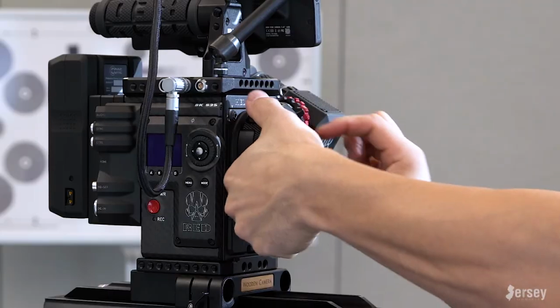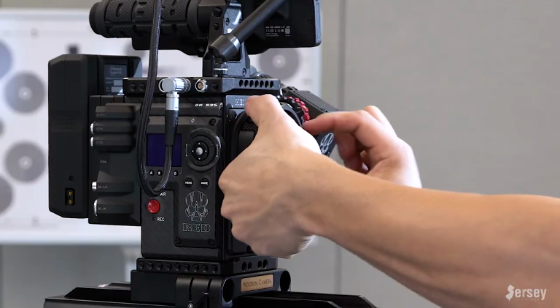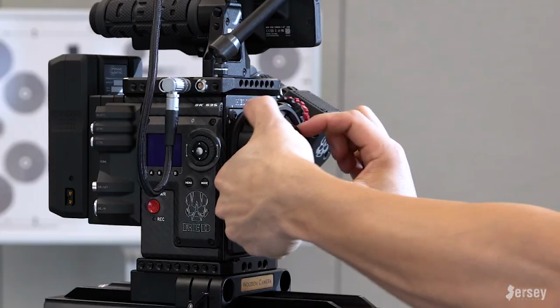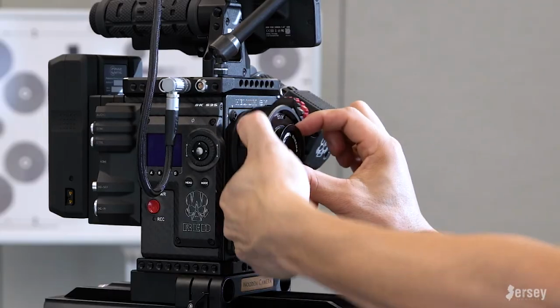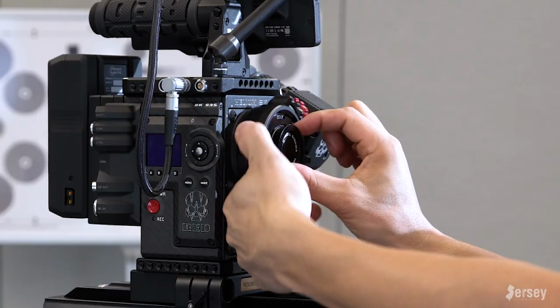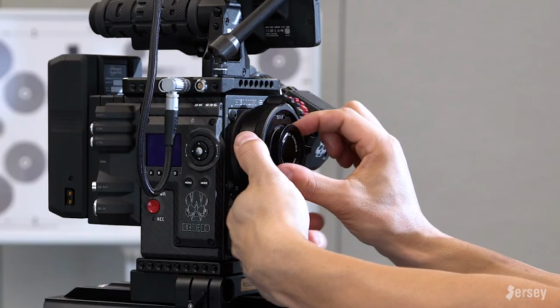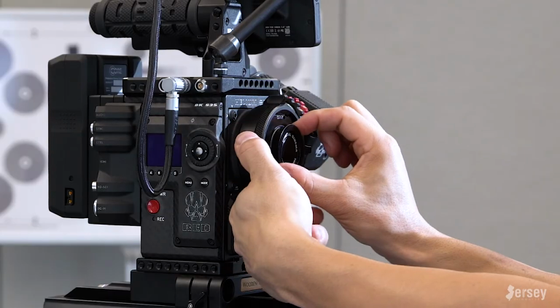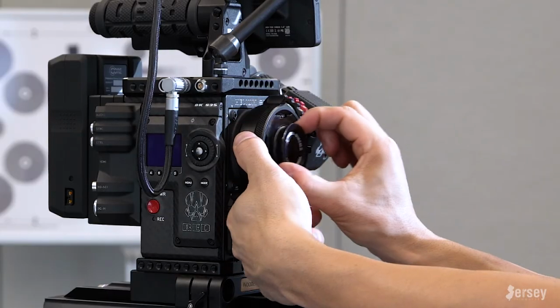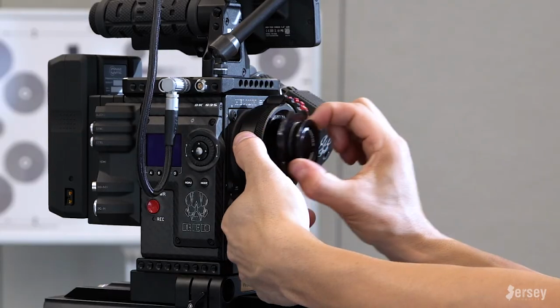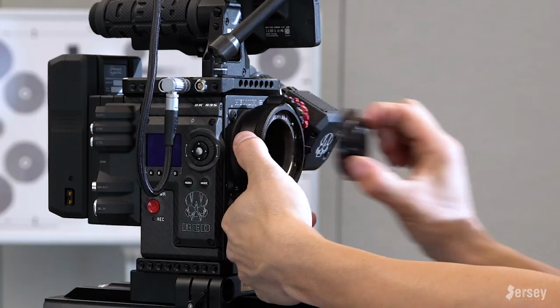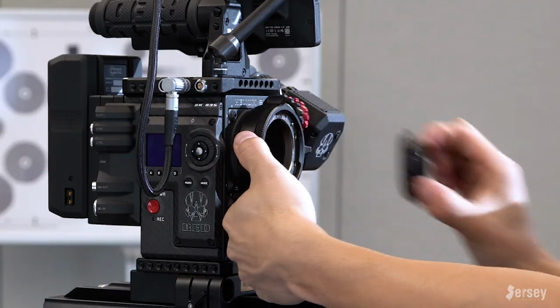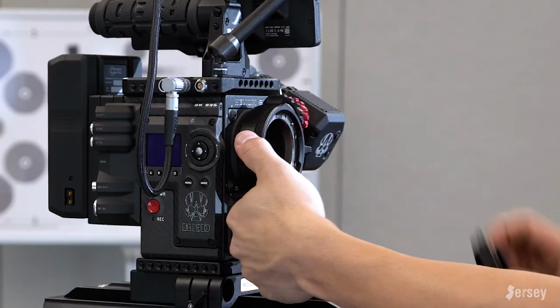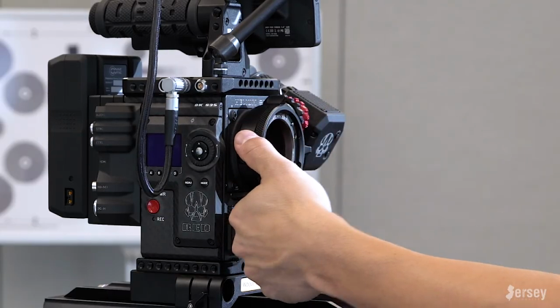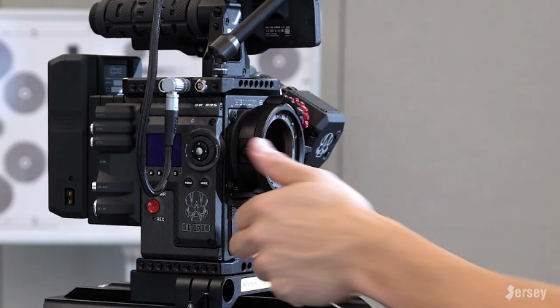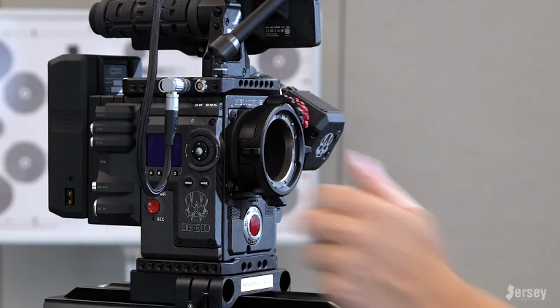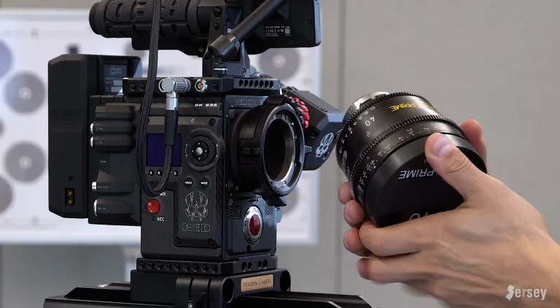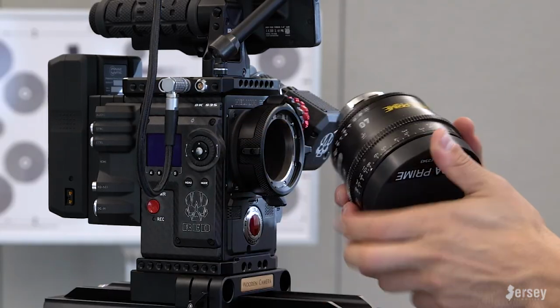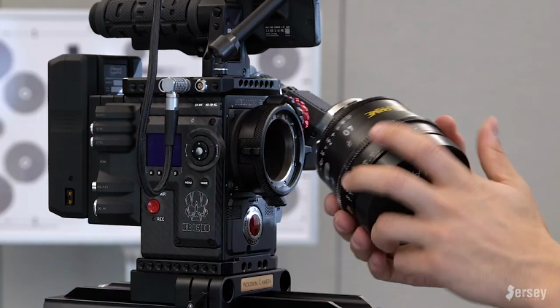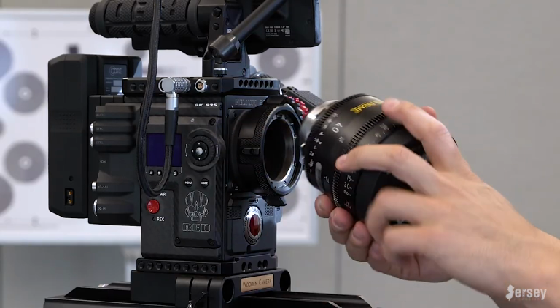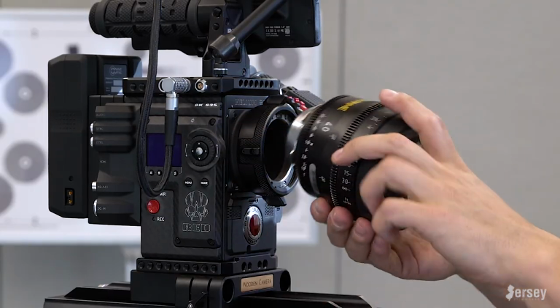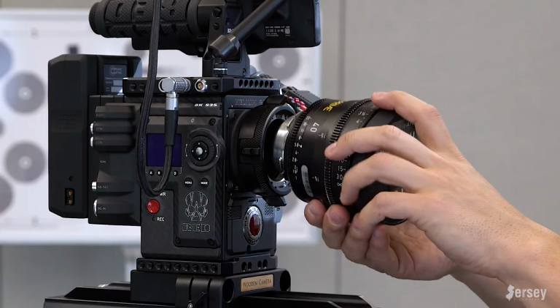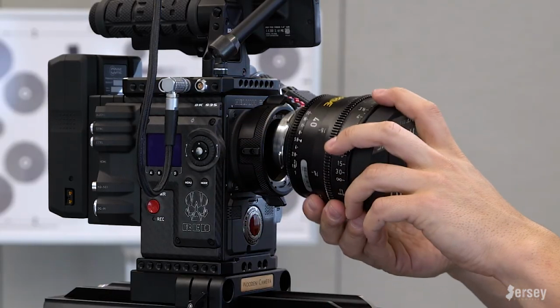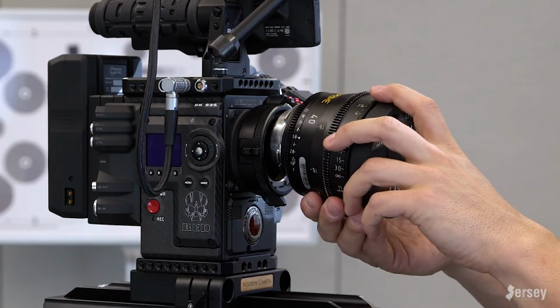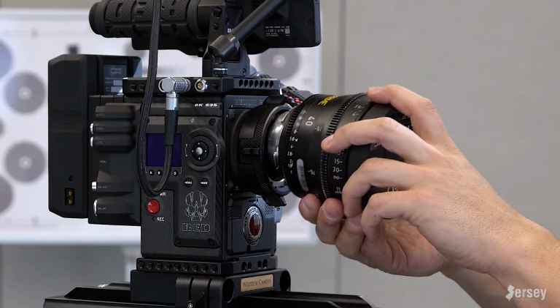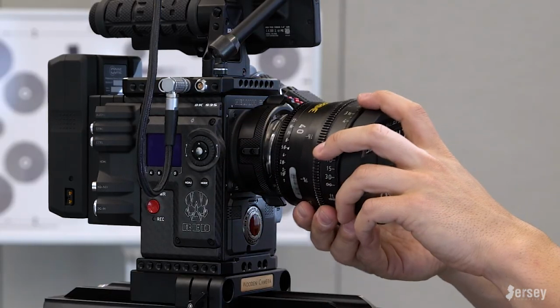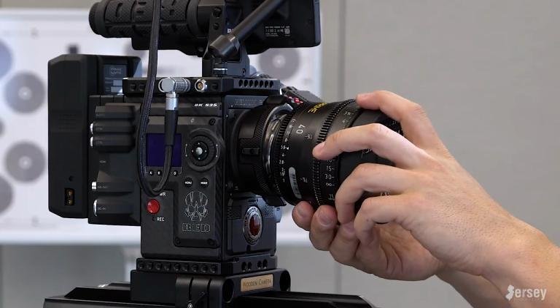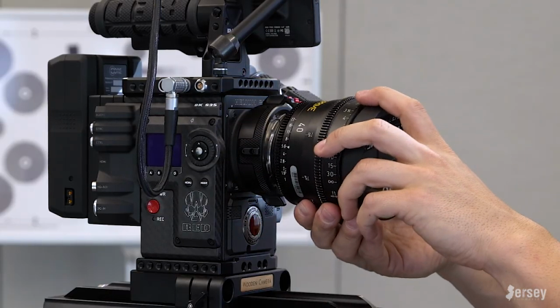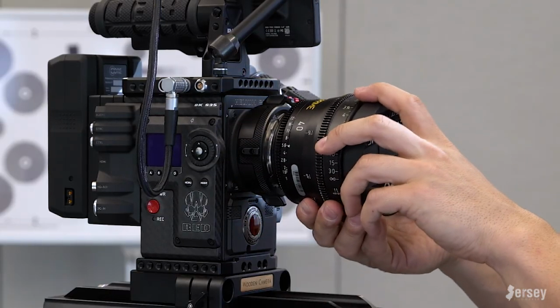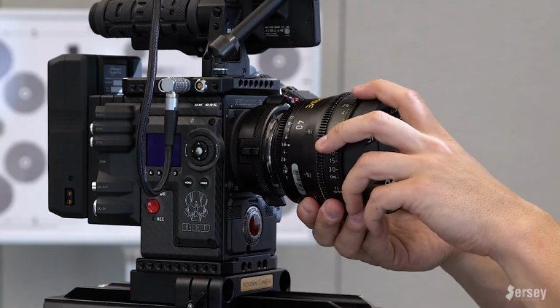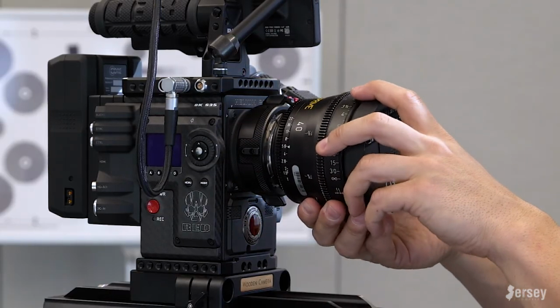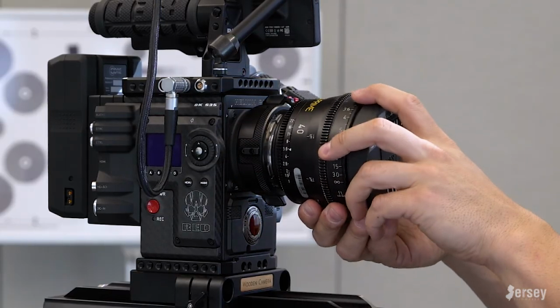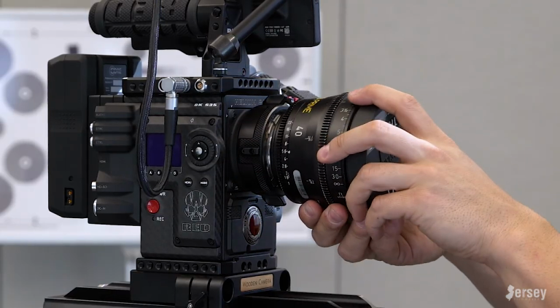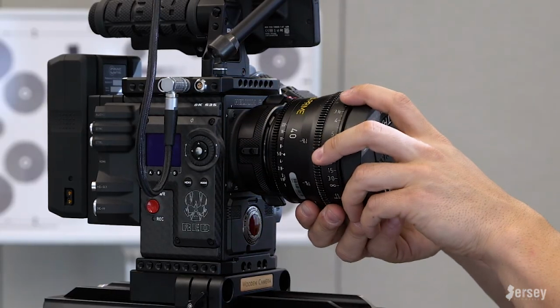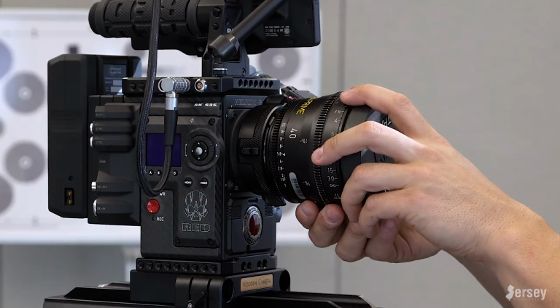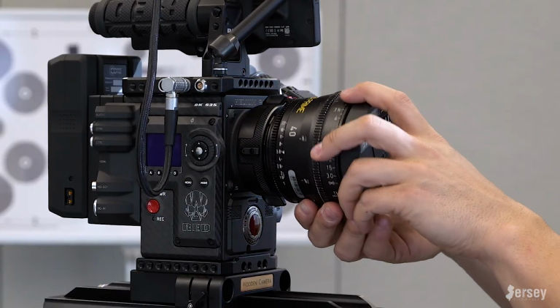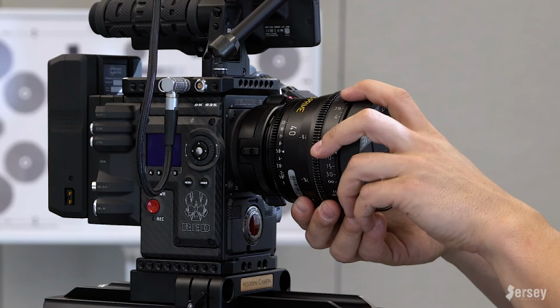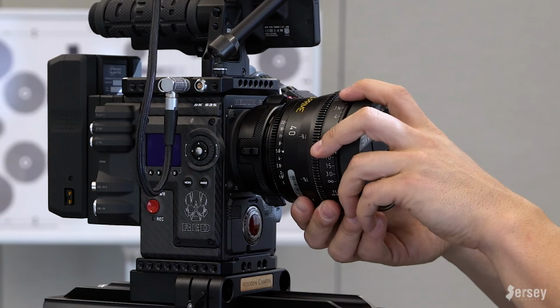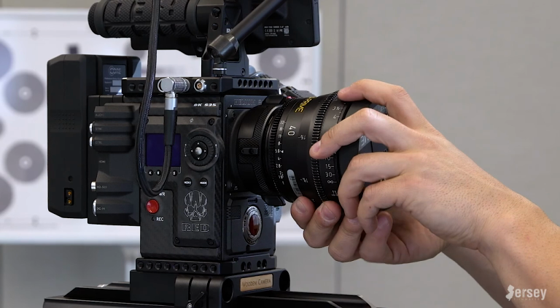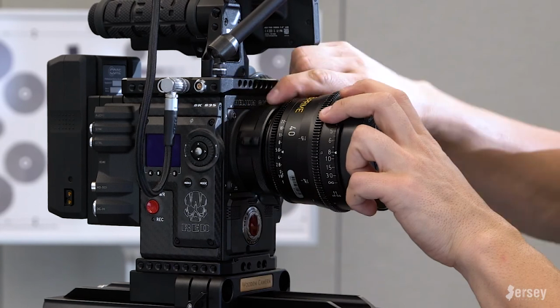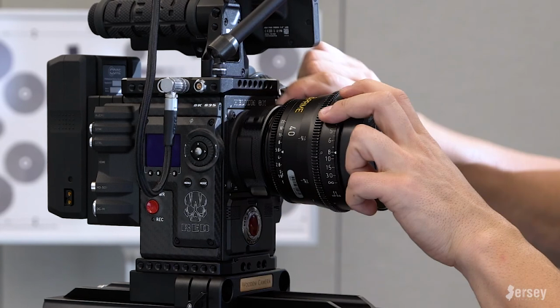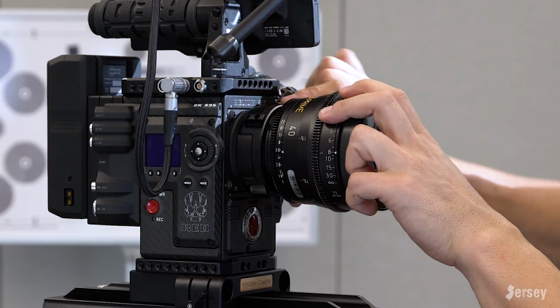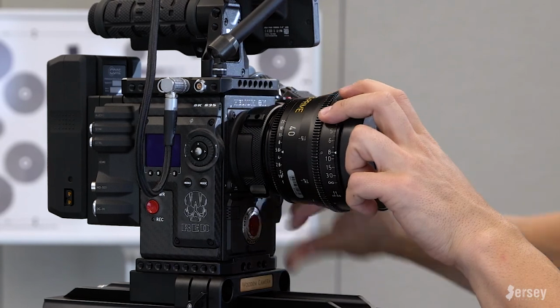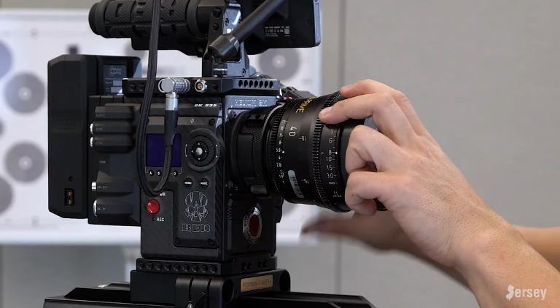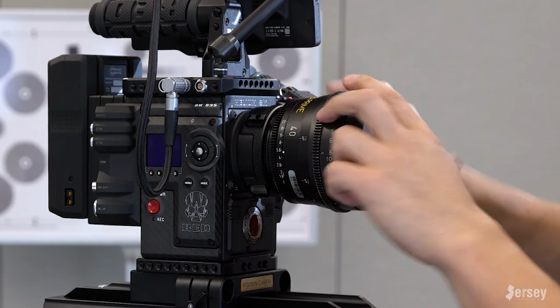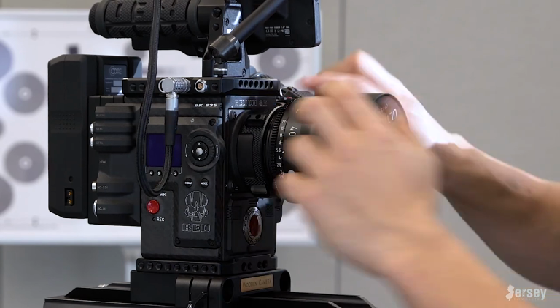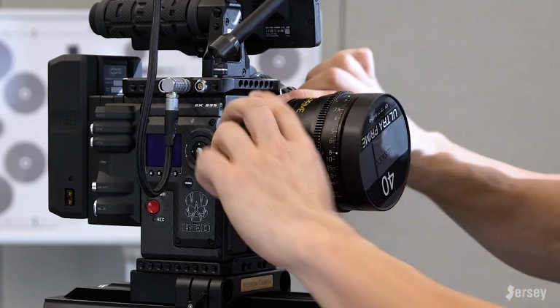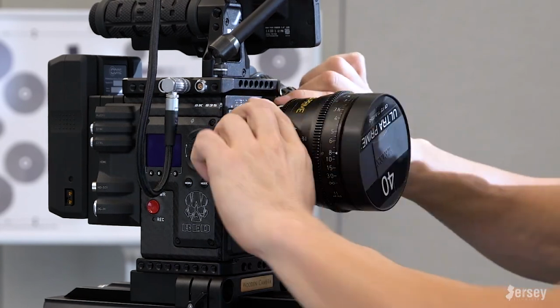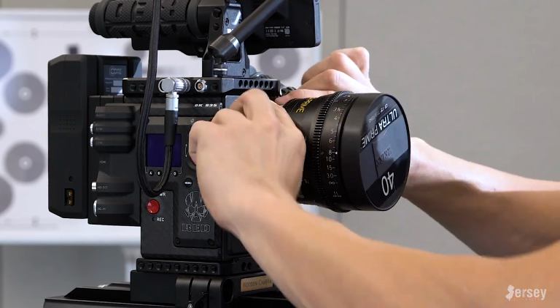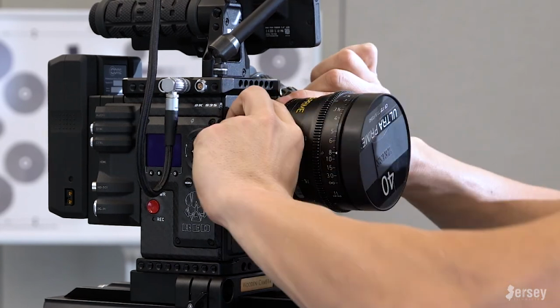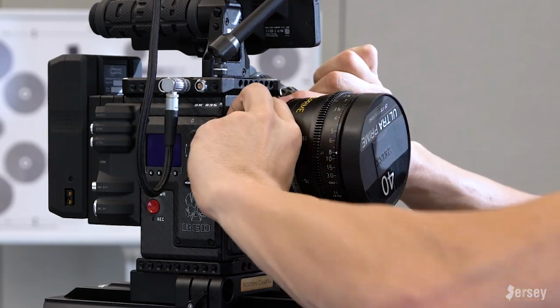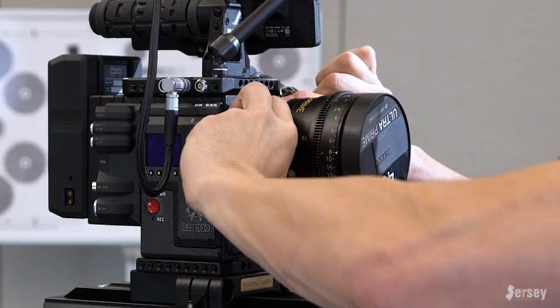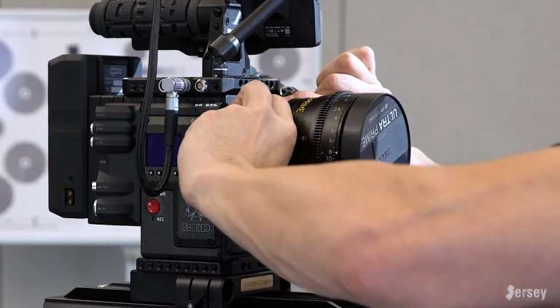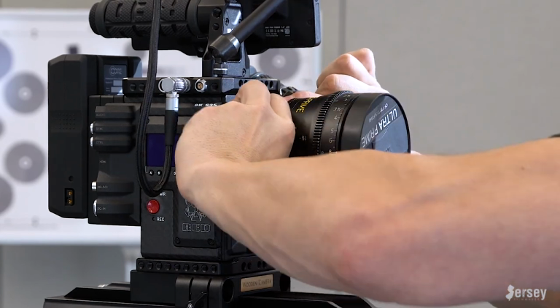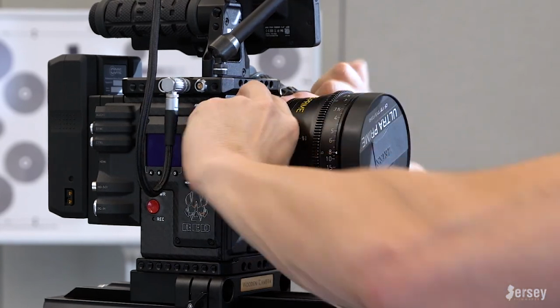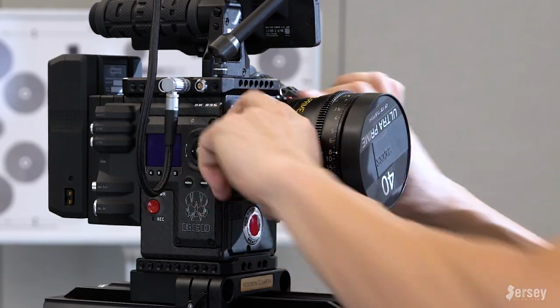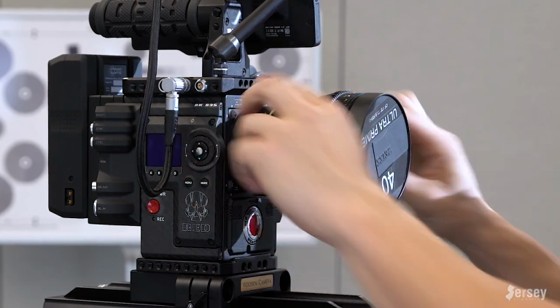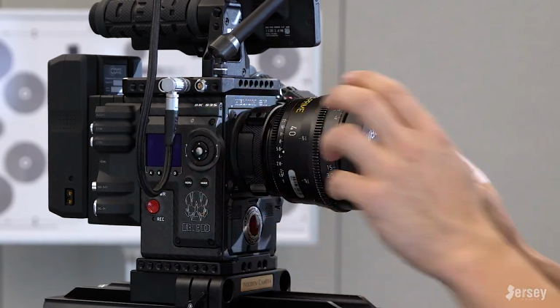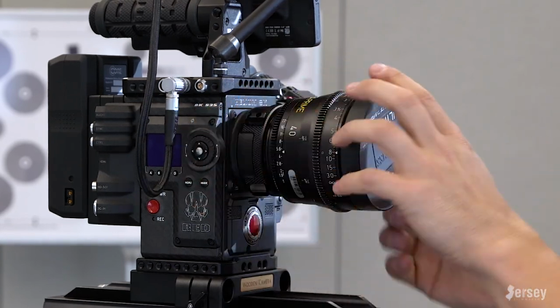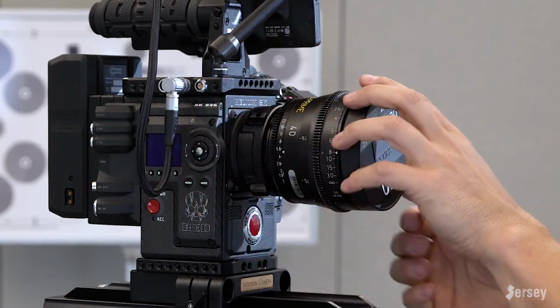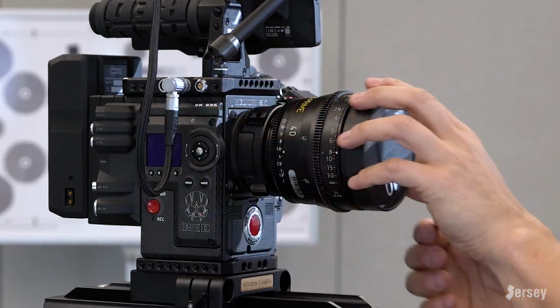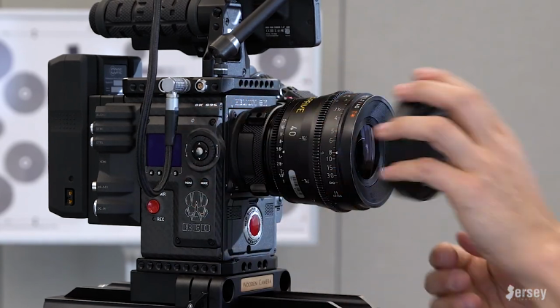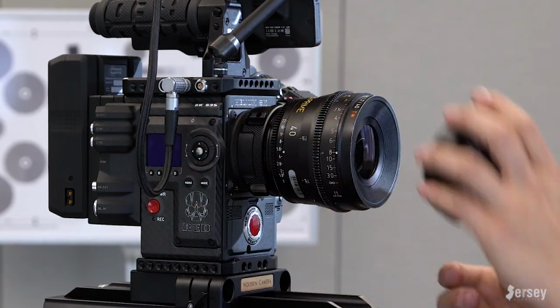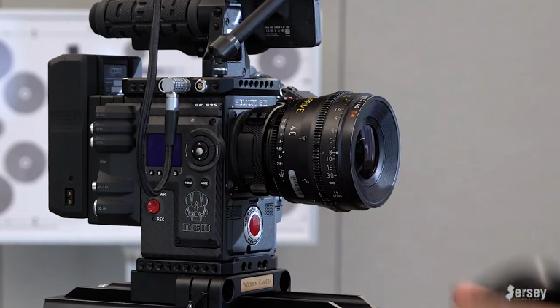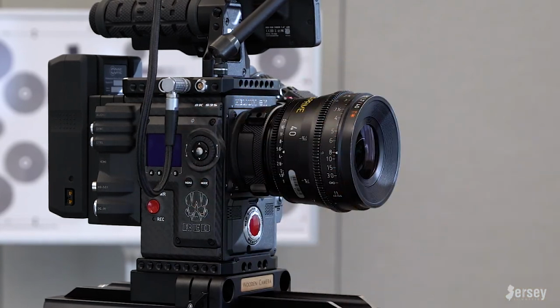On the front right now I have a PL mount, so we'll attach this ARRI Ultra Prime courtesy of AbelCine, which is making this look really really fancy.